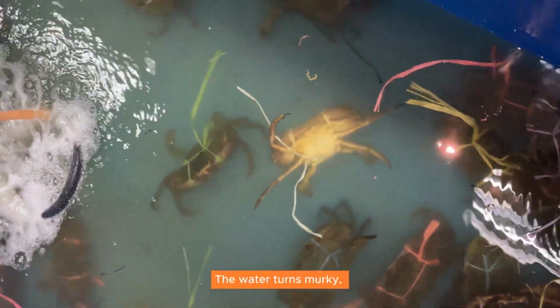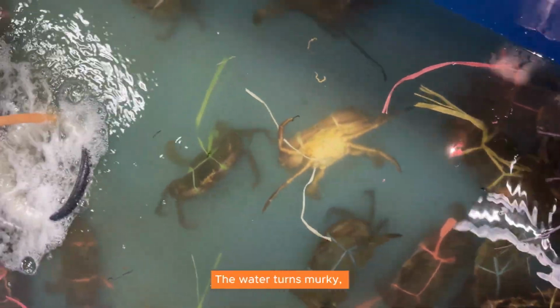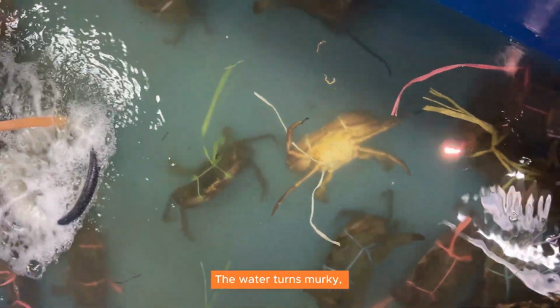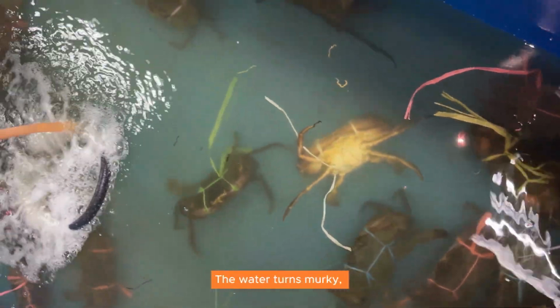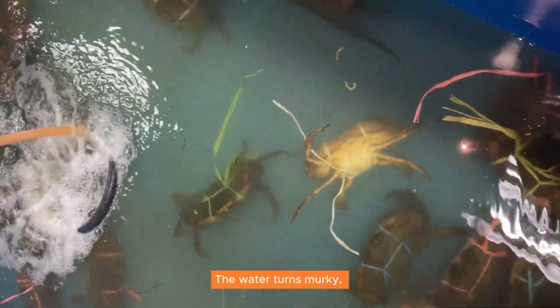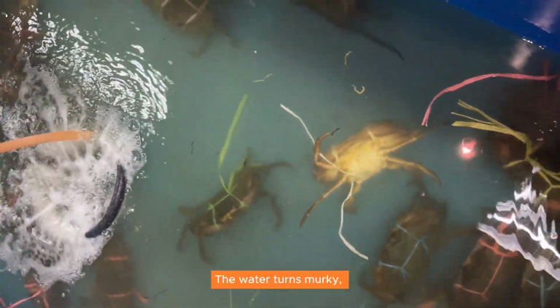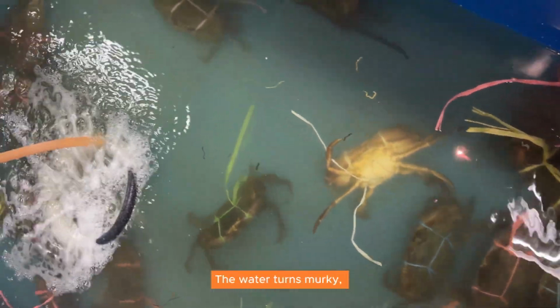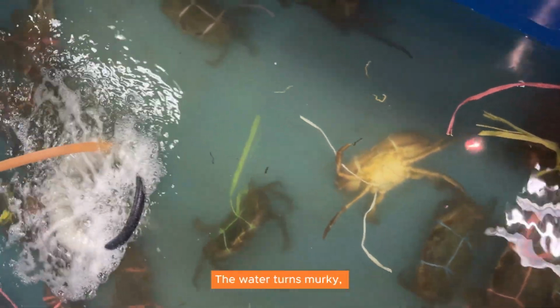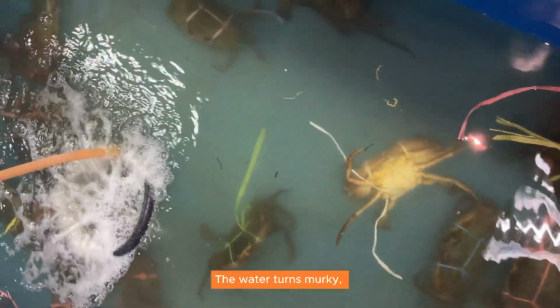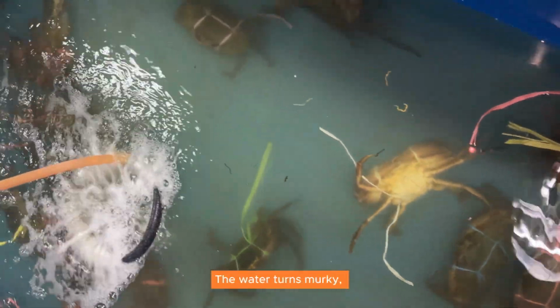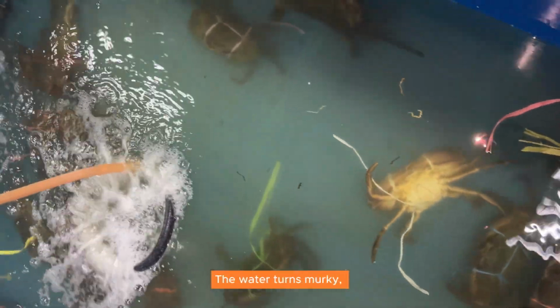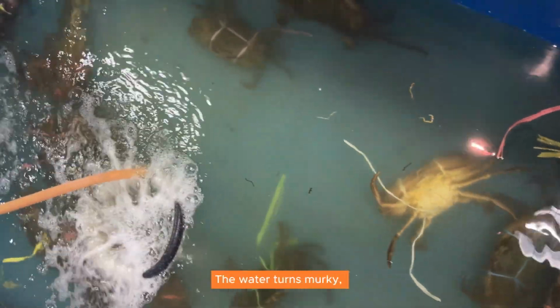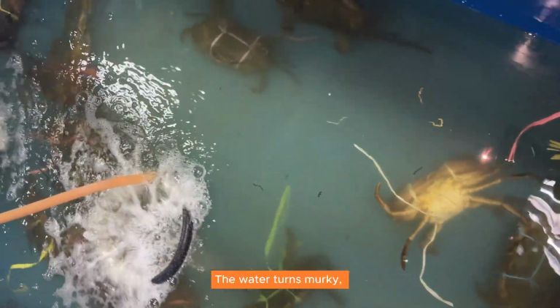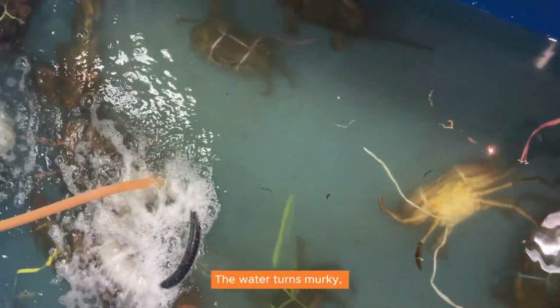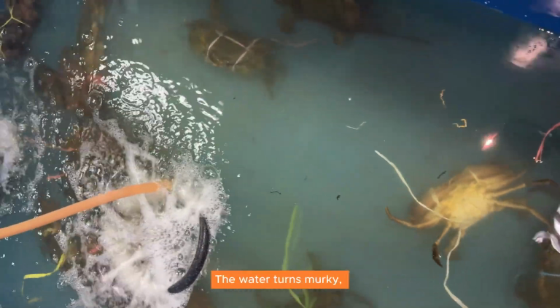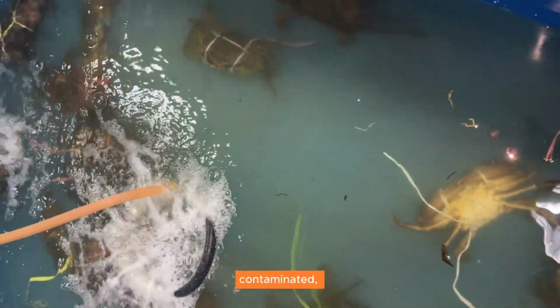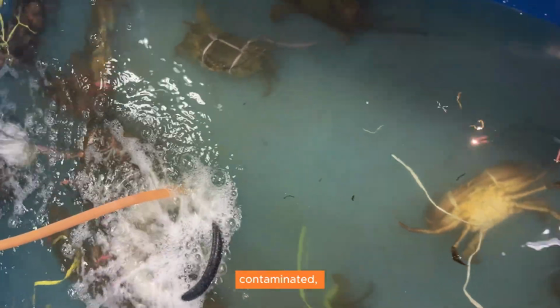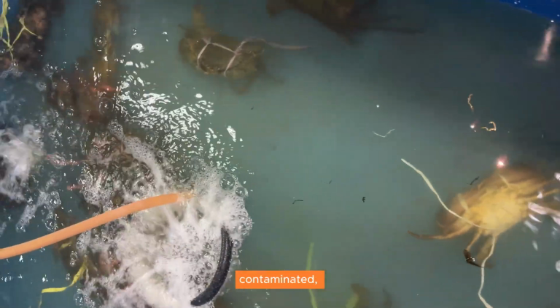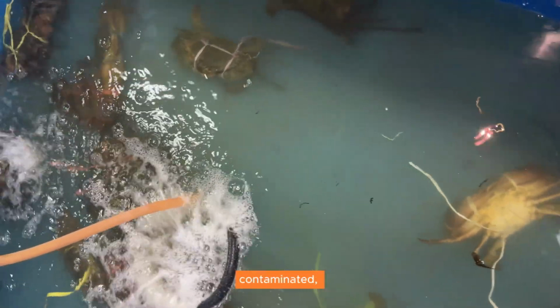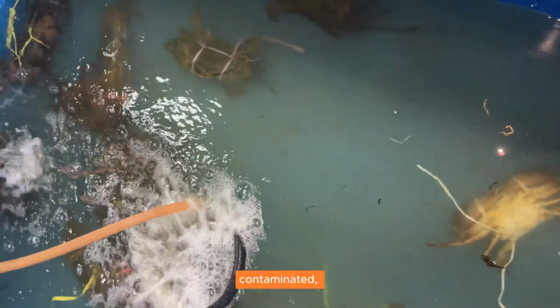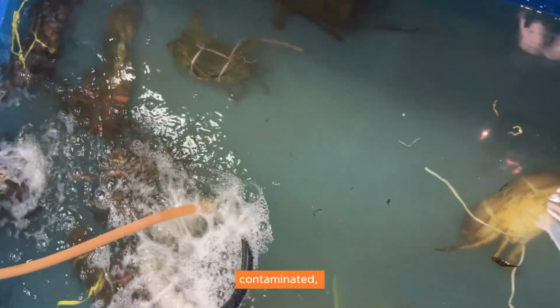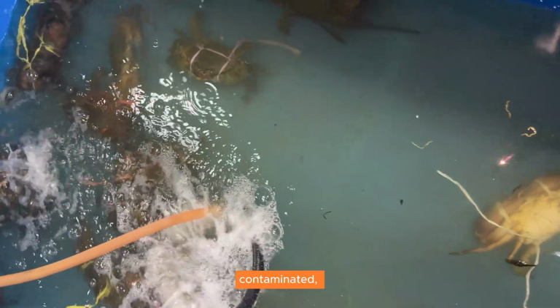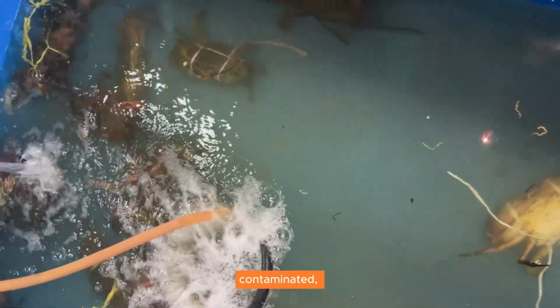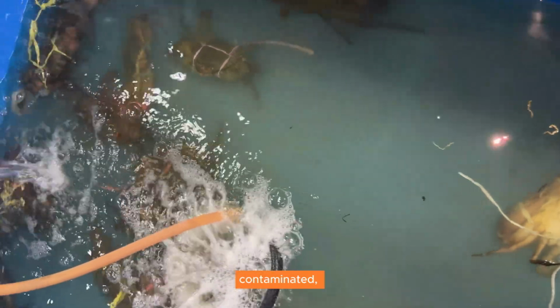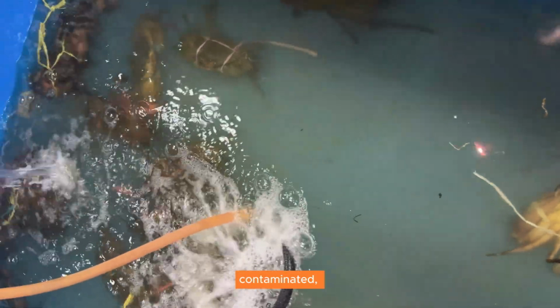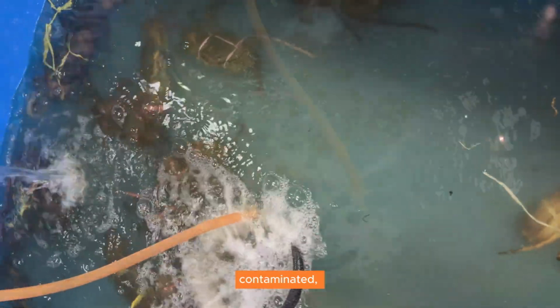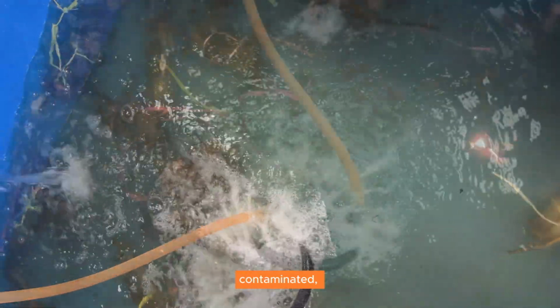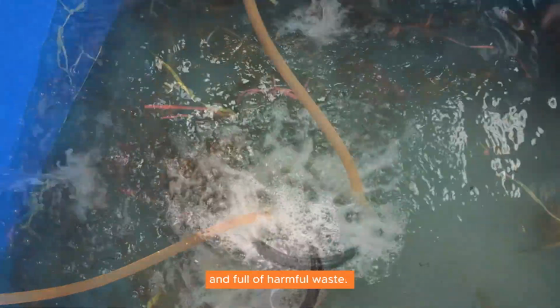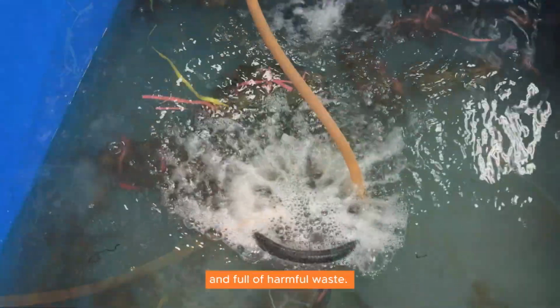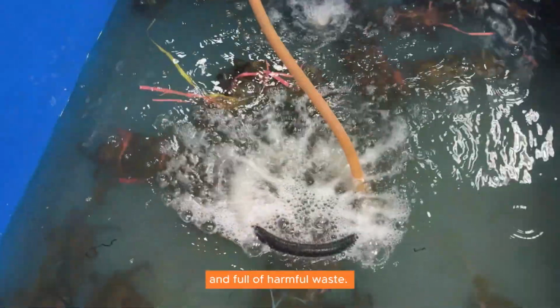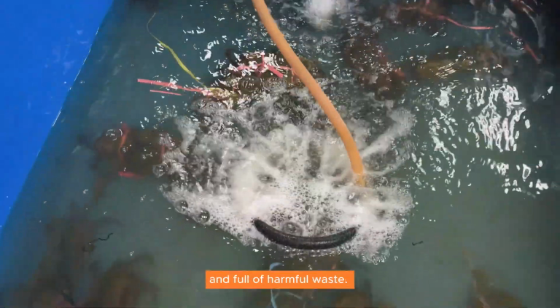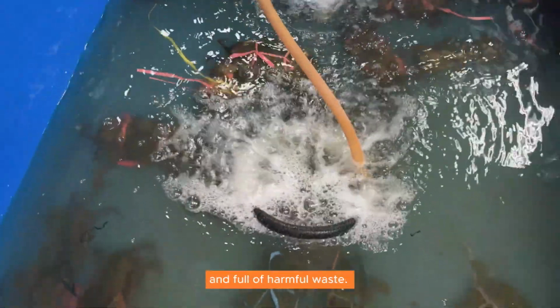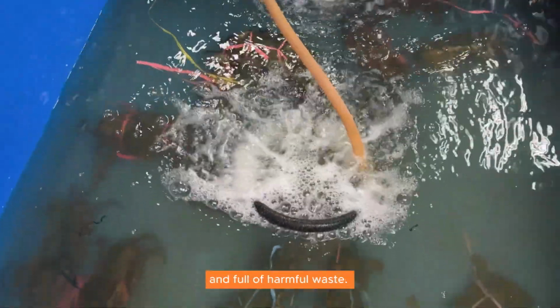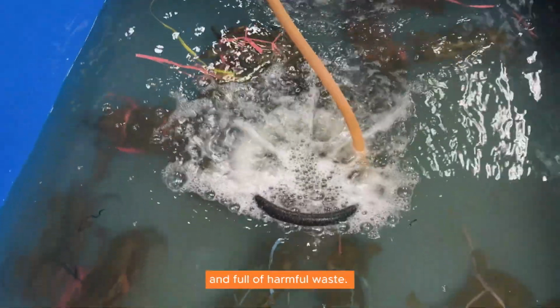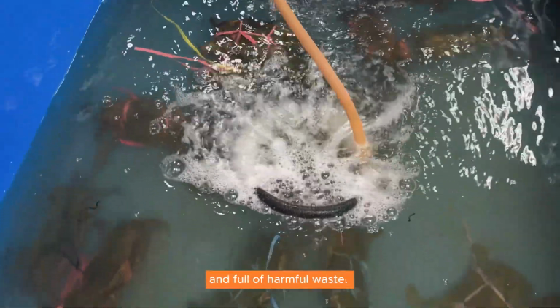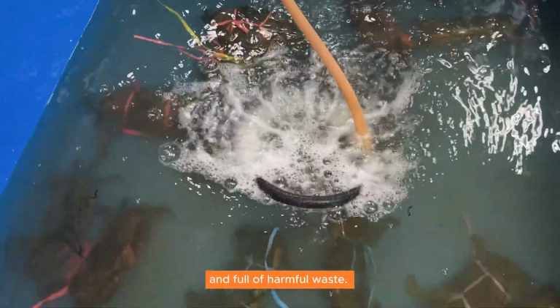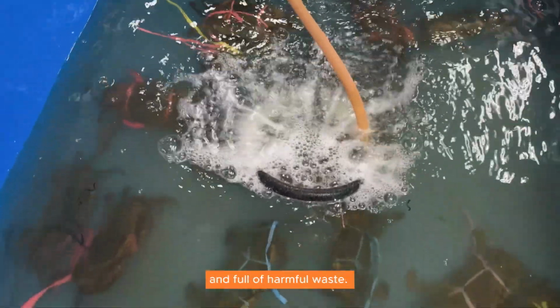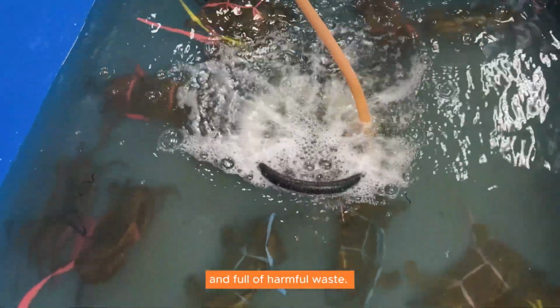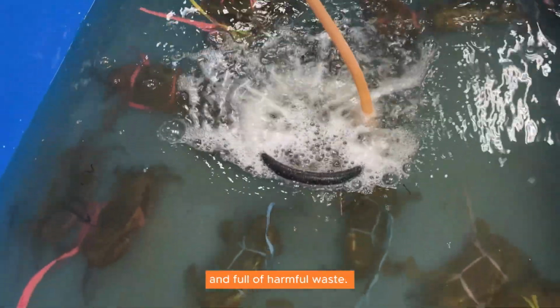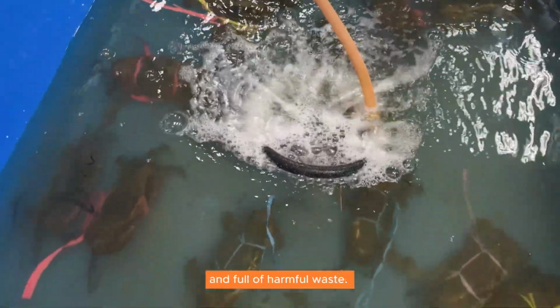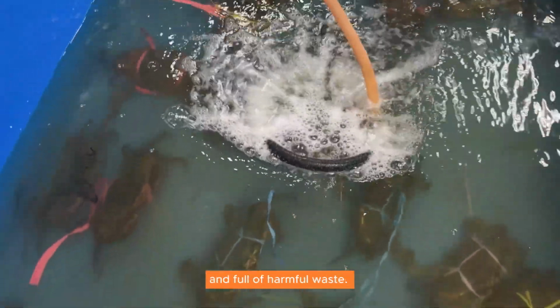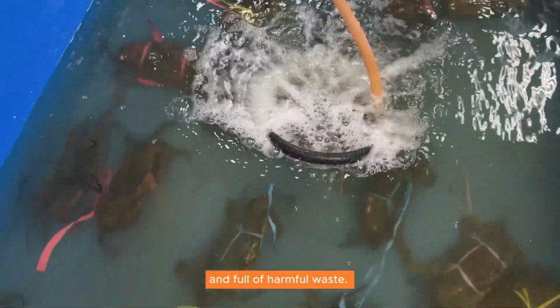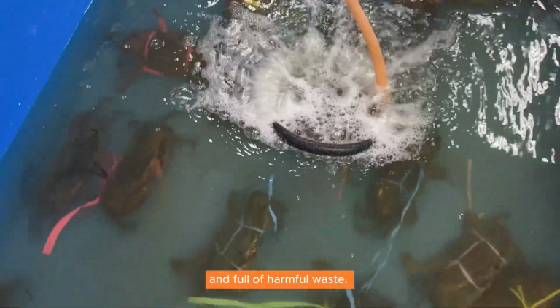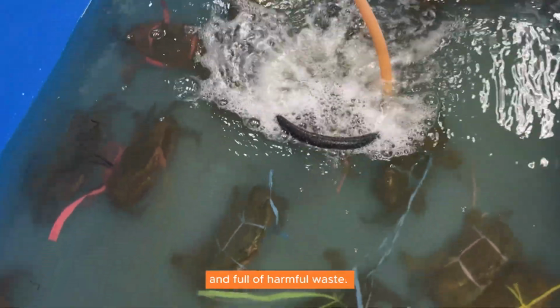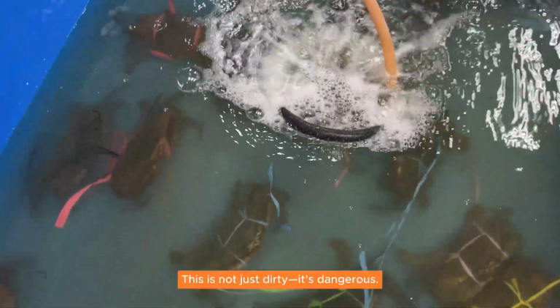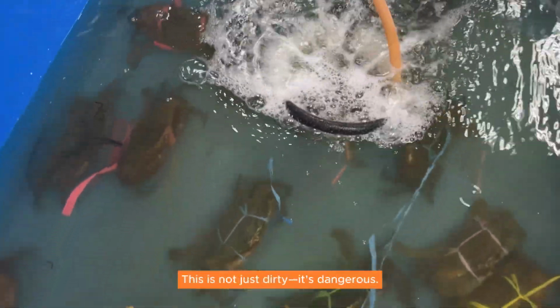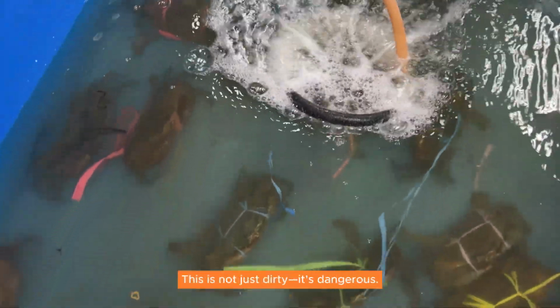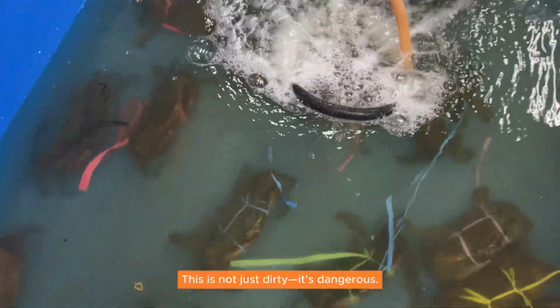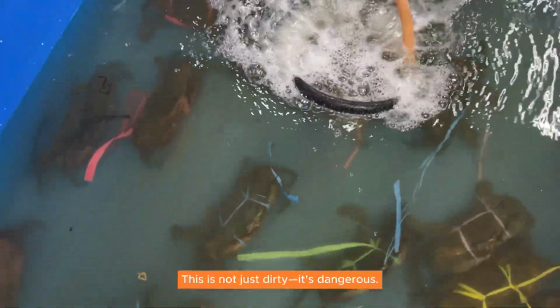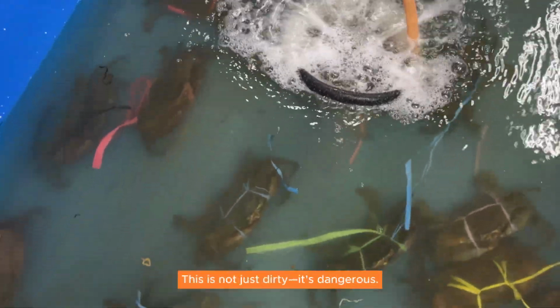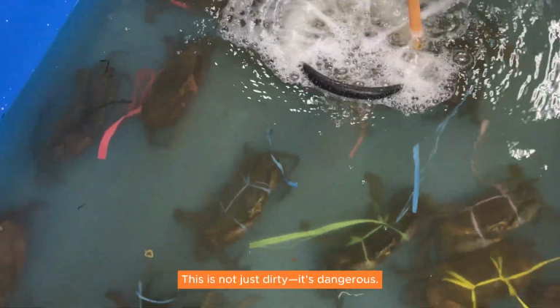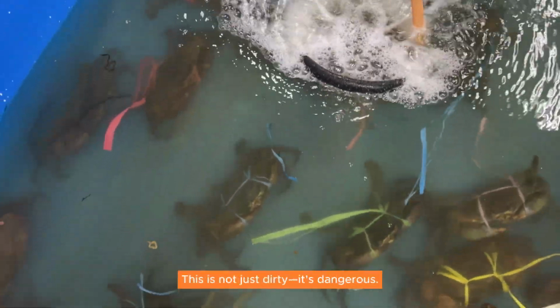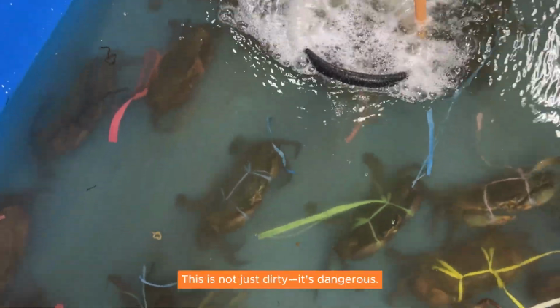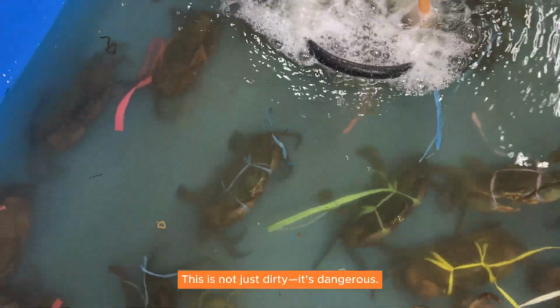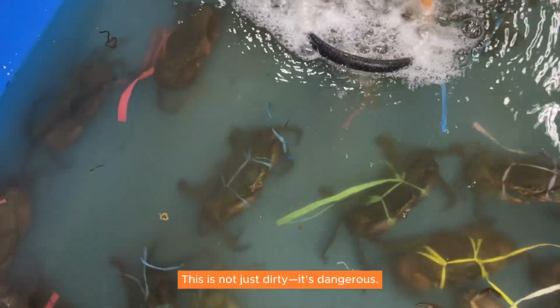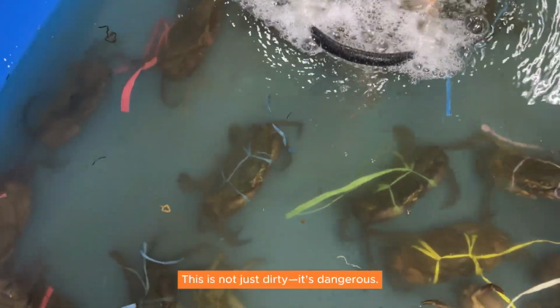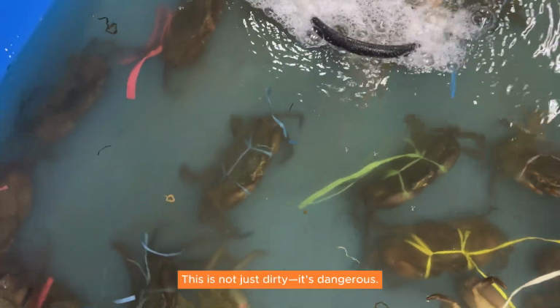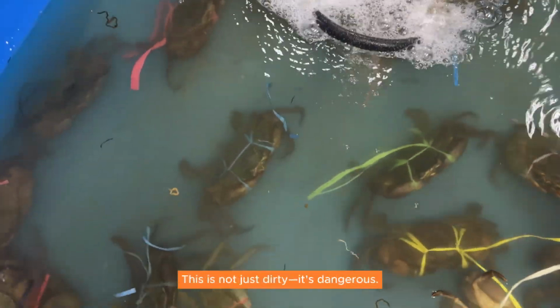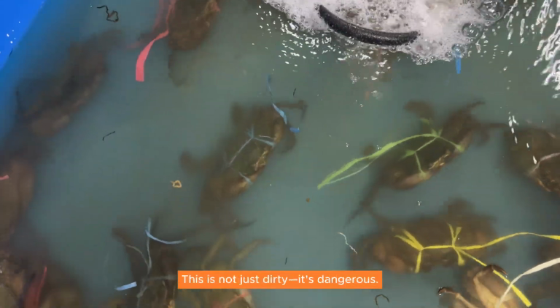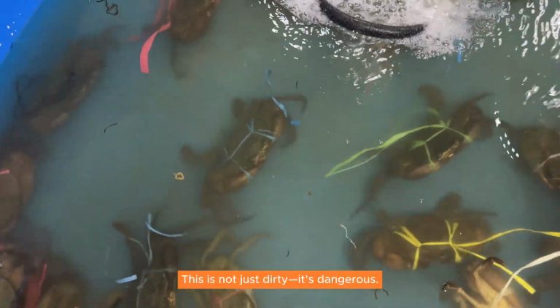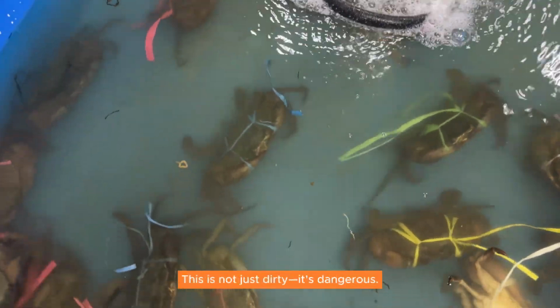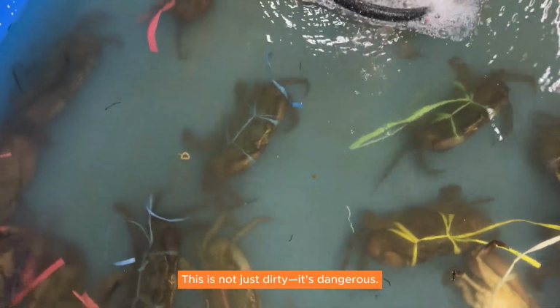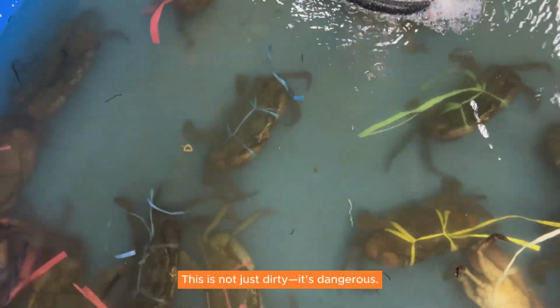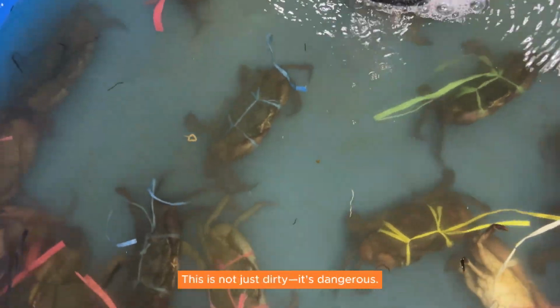The water turns murky, contaminated, and full of harmful waste. This is not just dirty, it's dangerous.